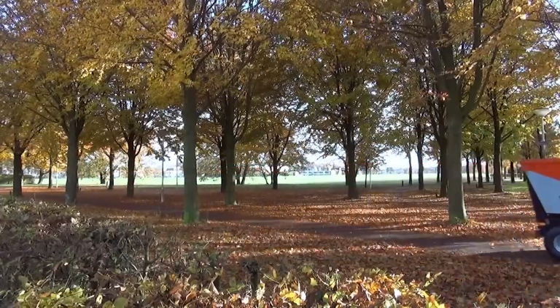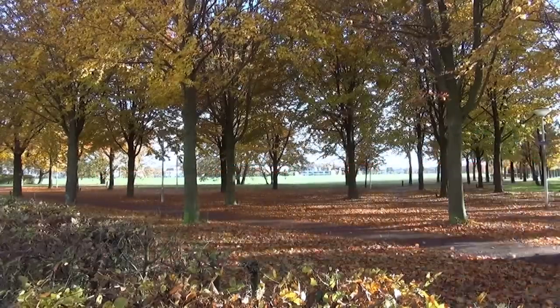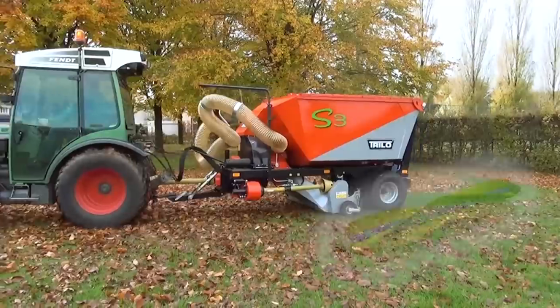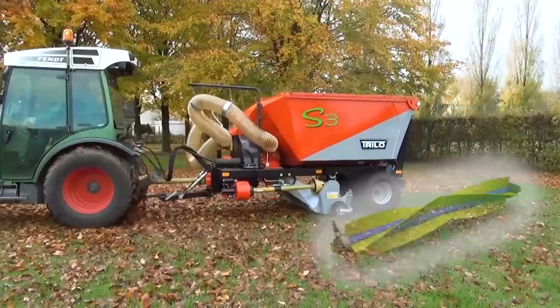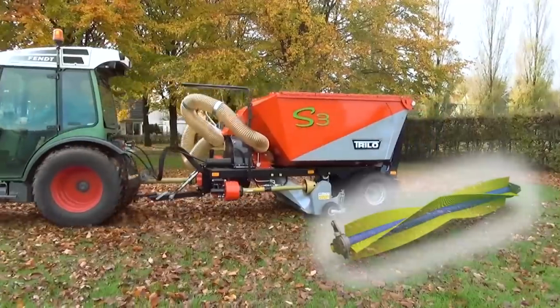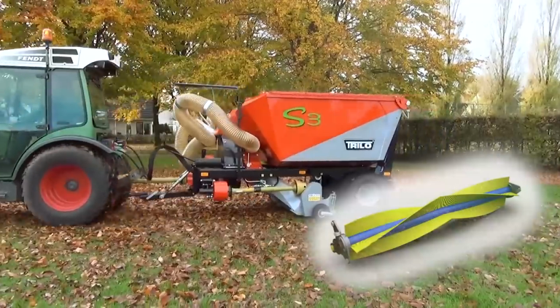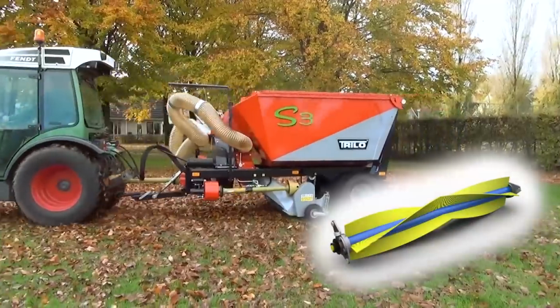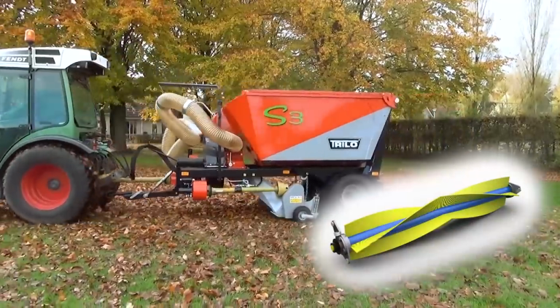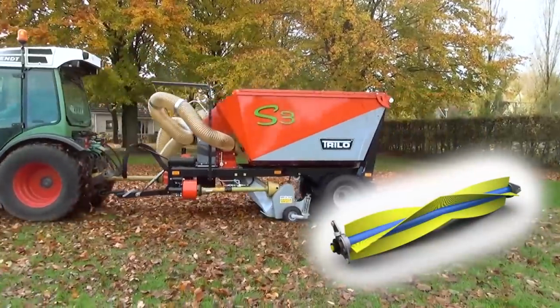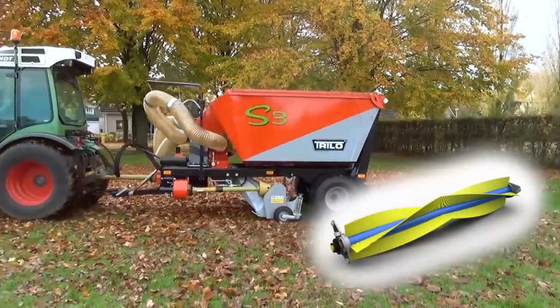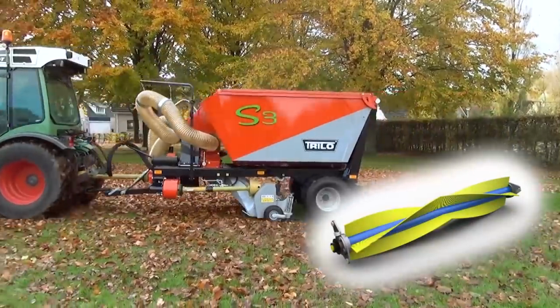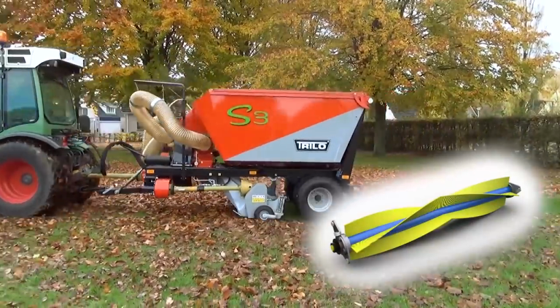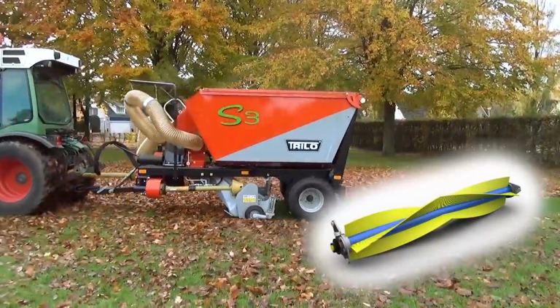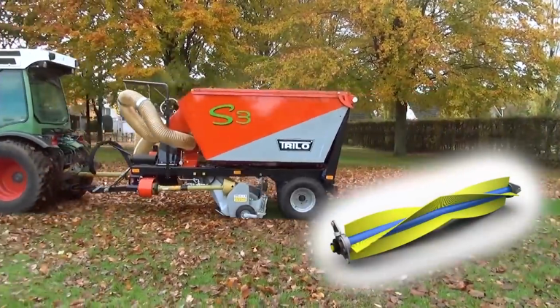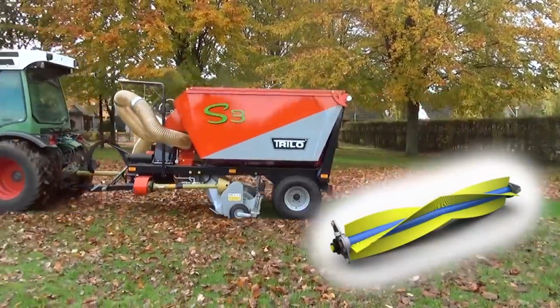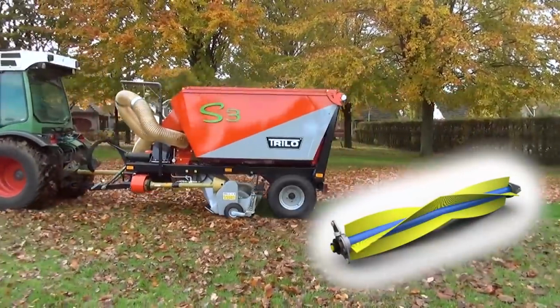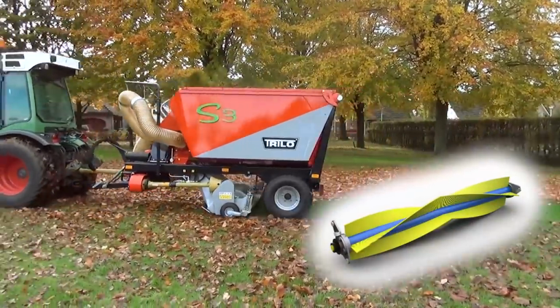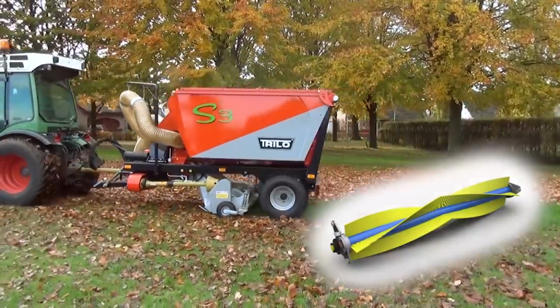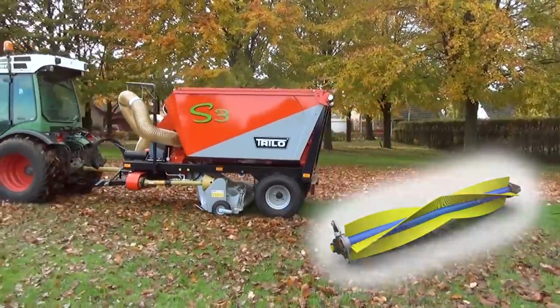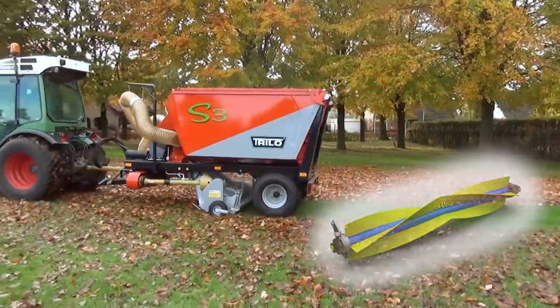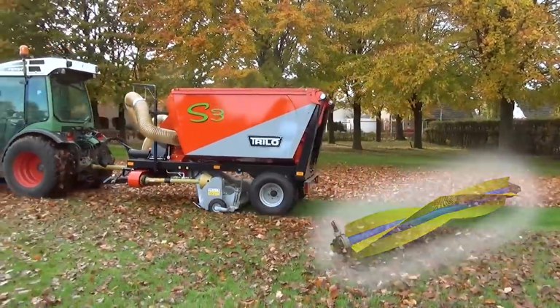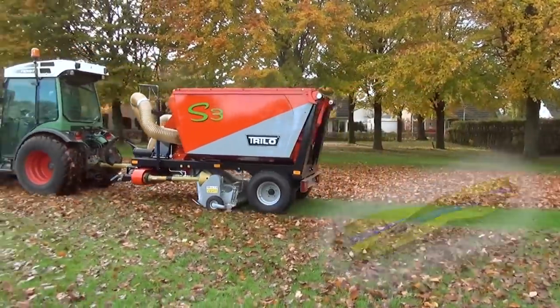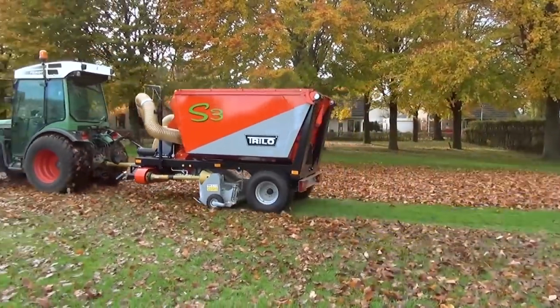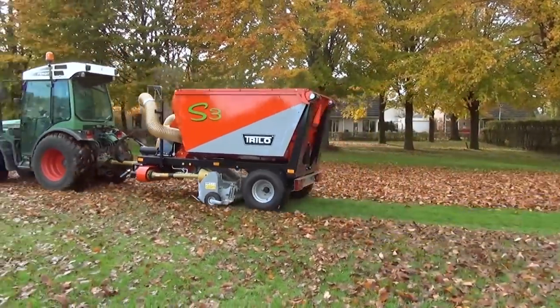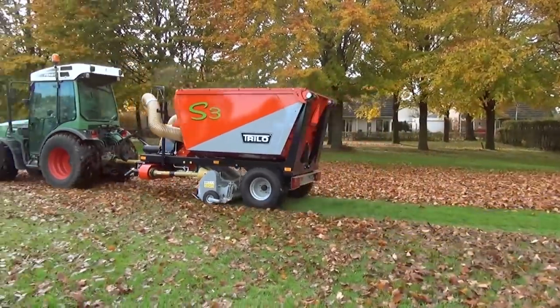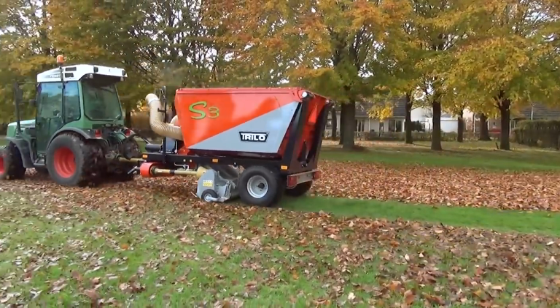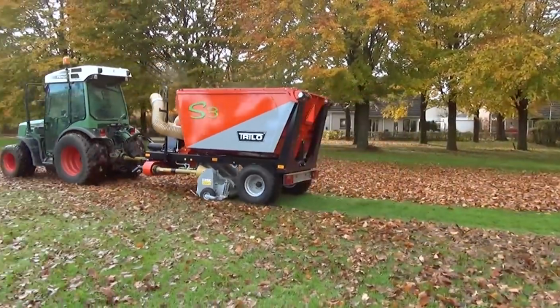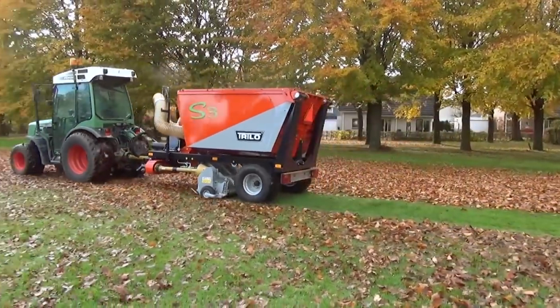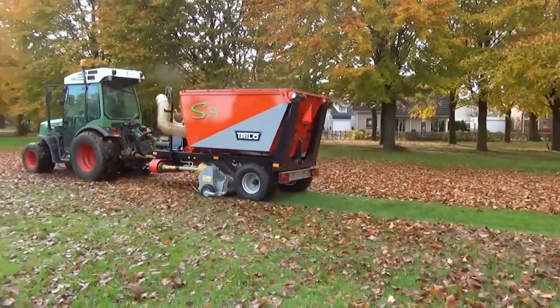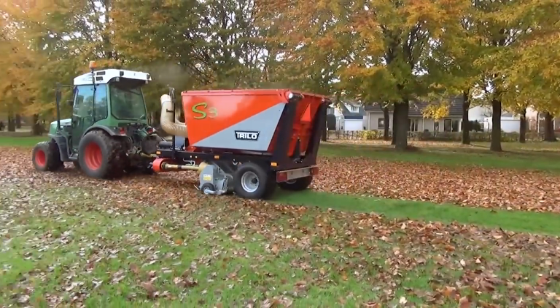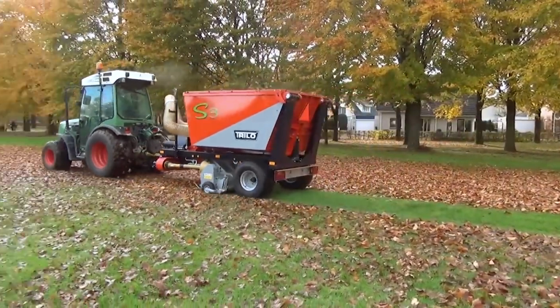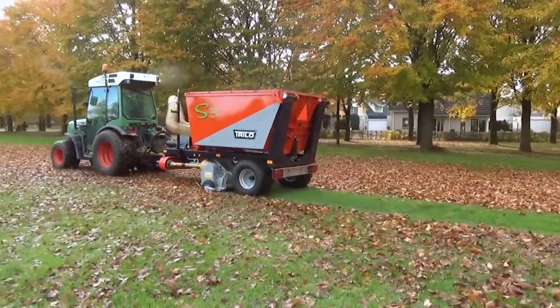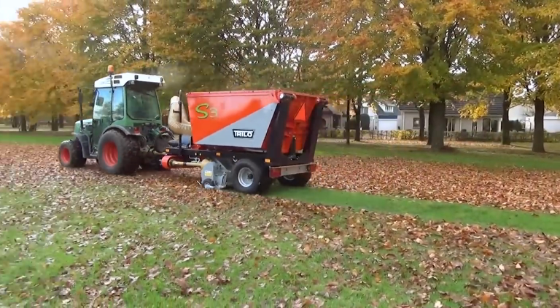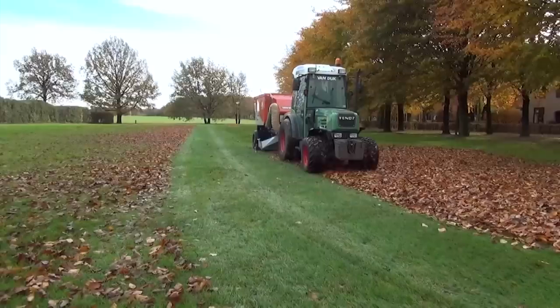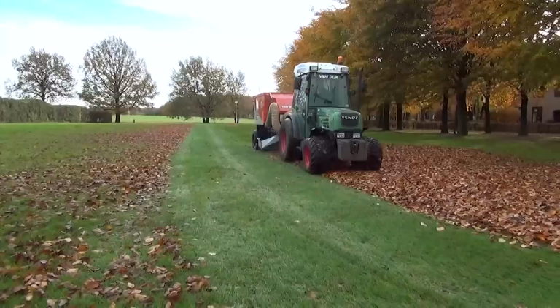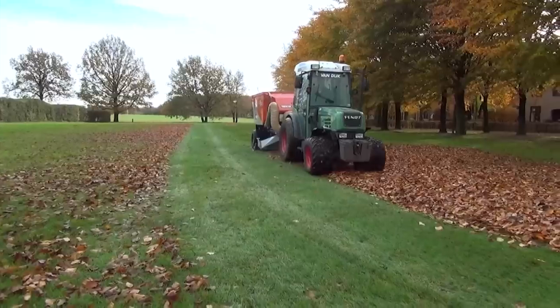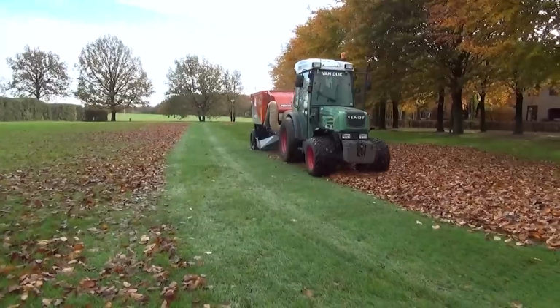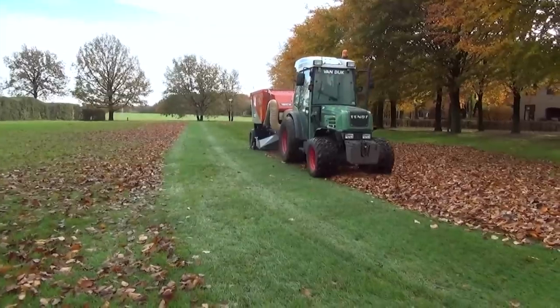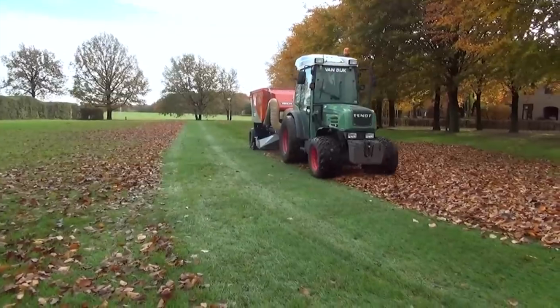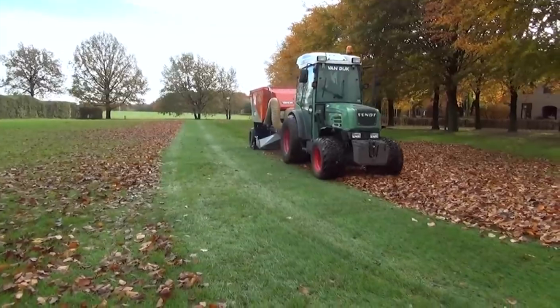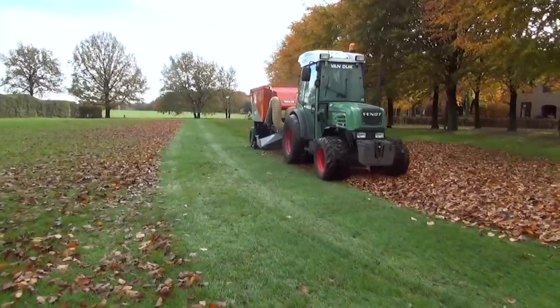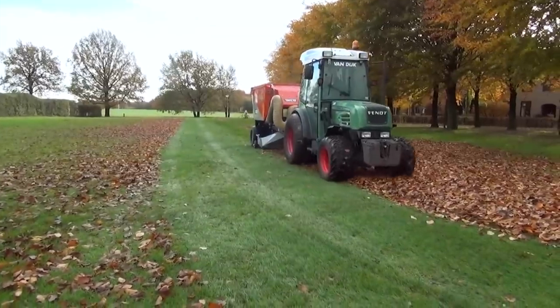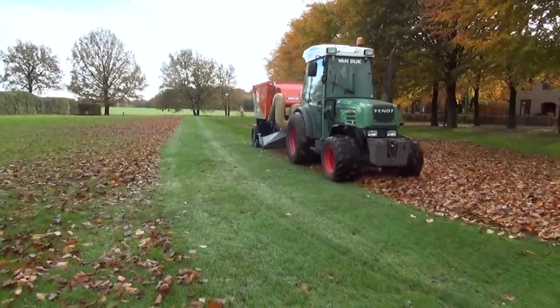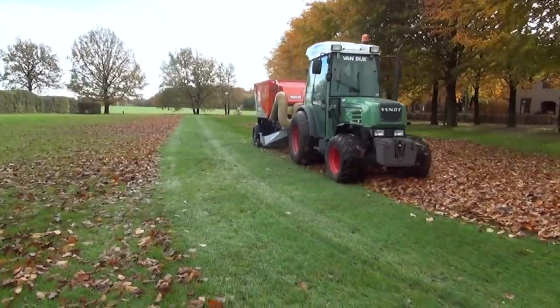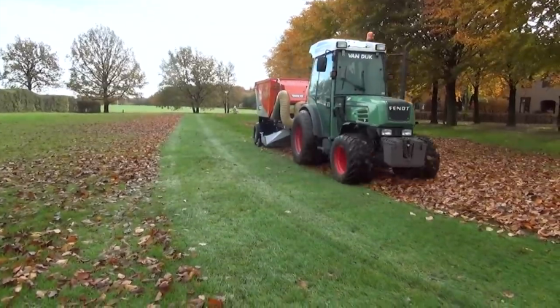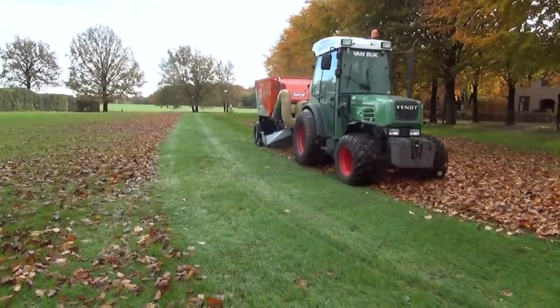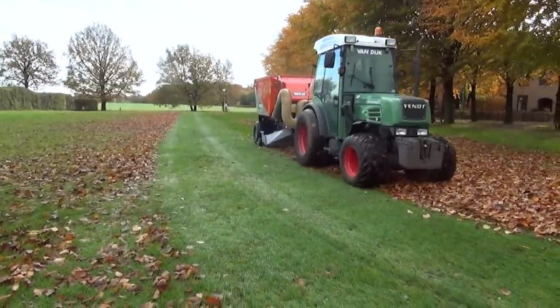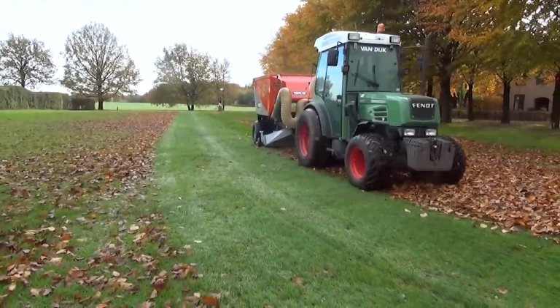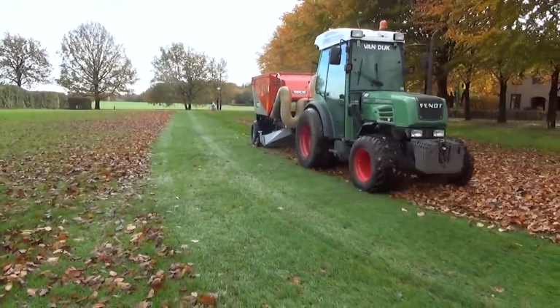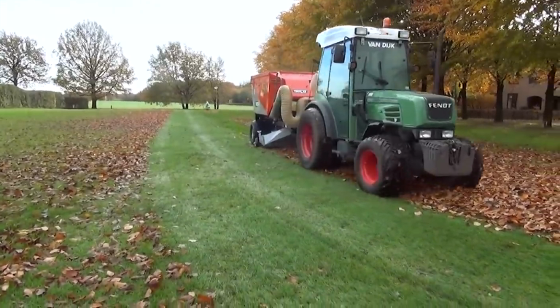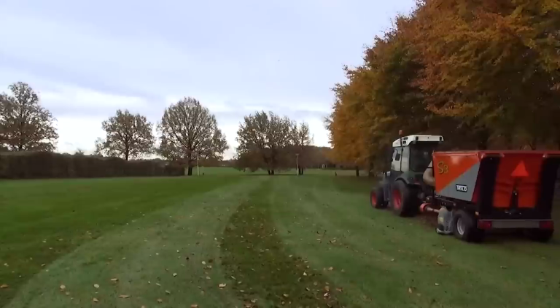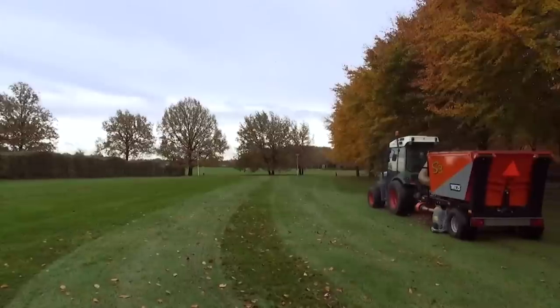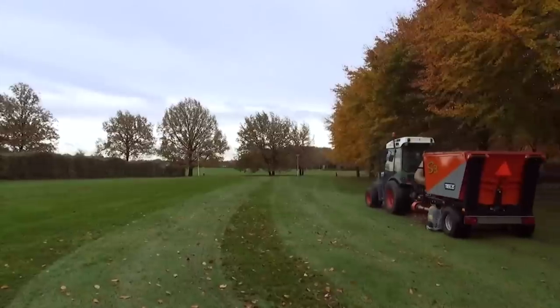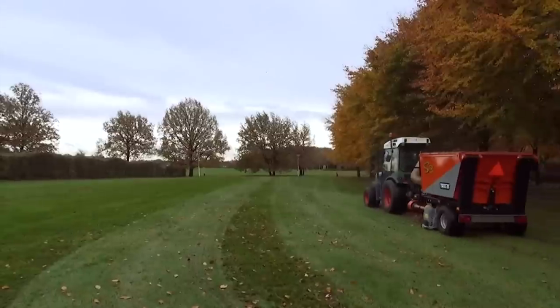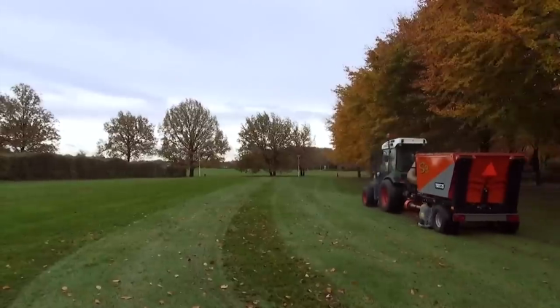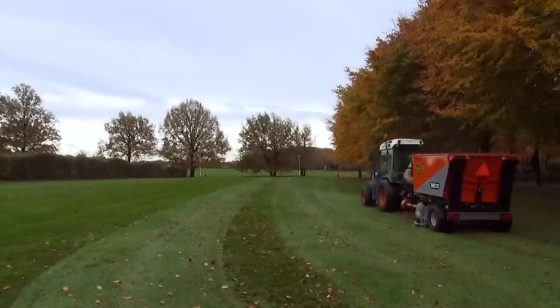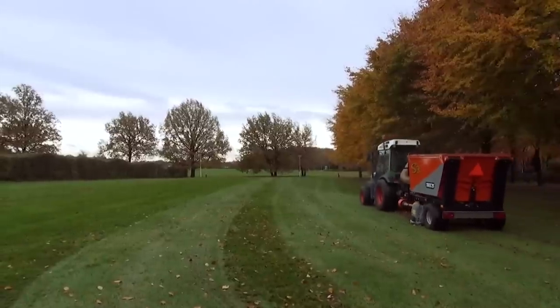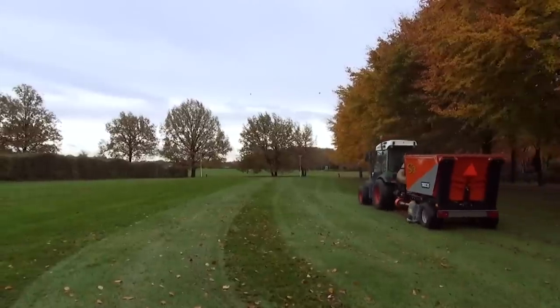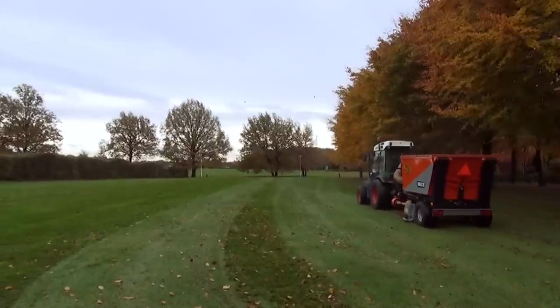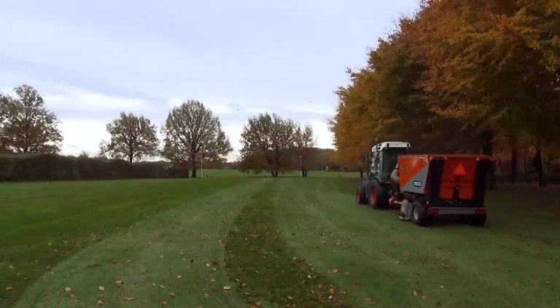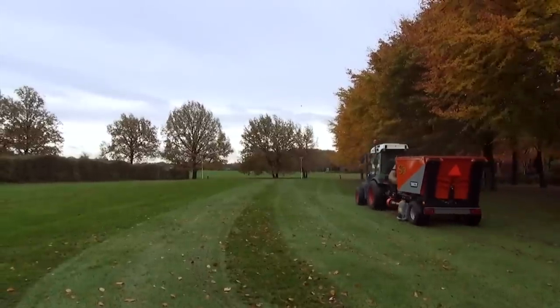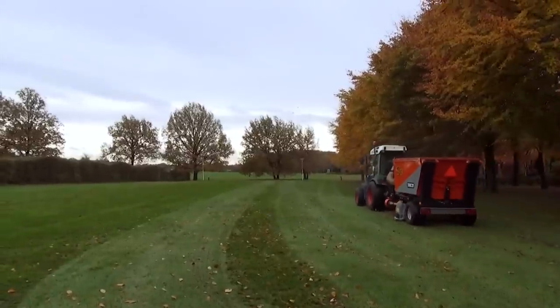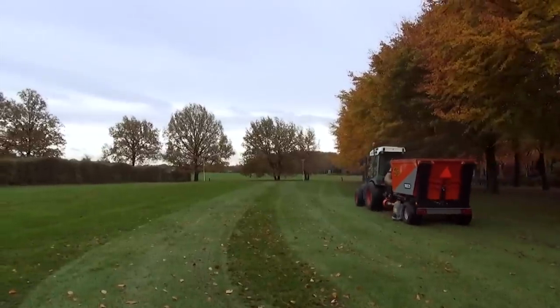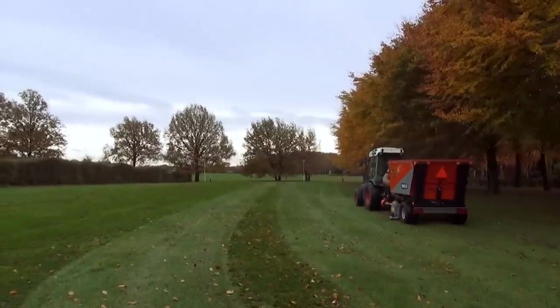The brush shaft delicately collects leaves, grass clippings, and debris, even in wet conditions.